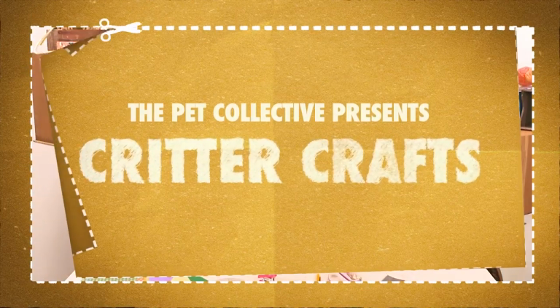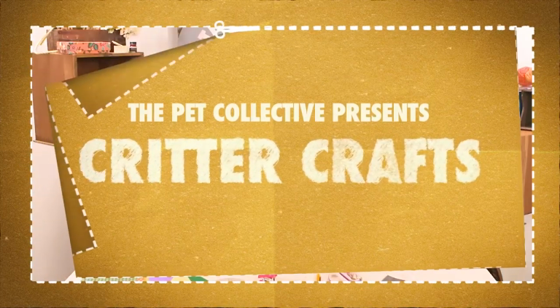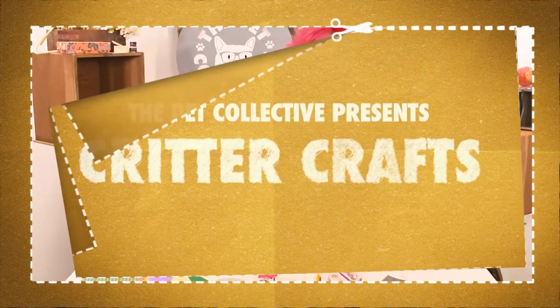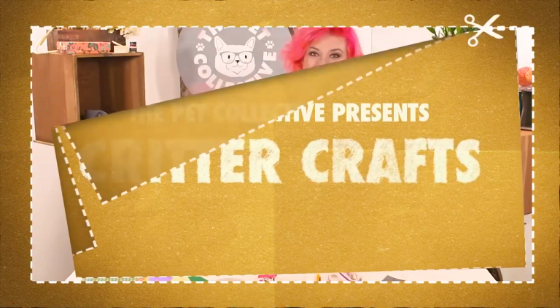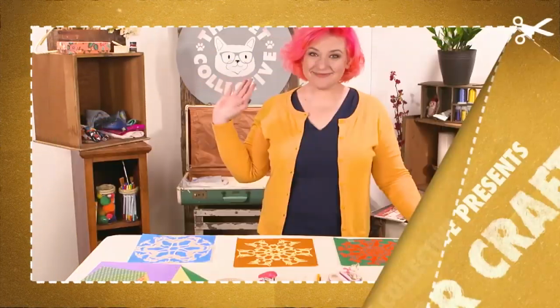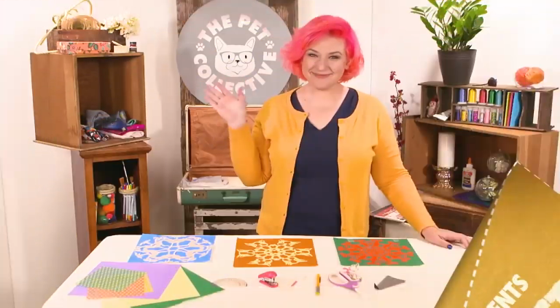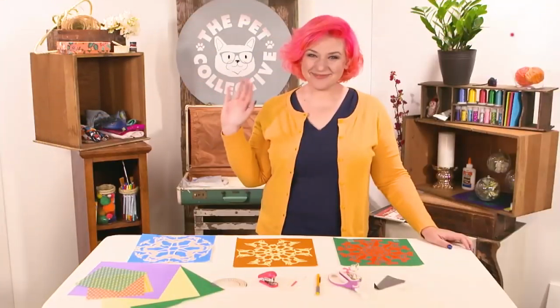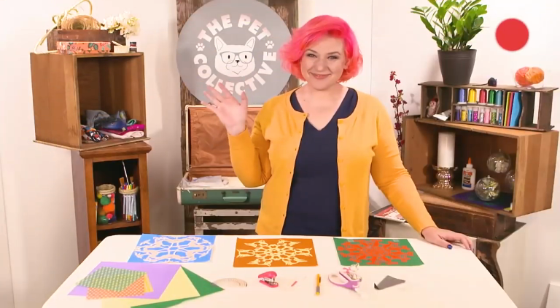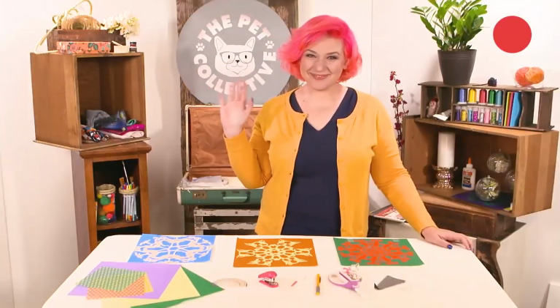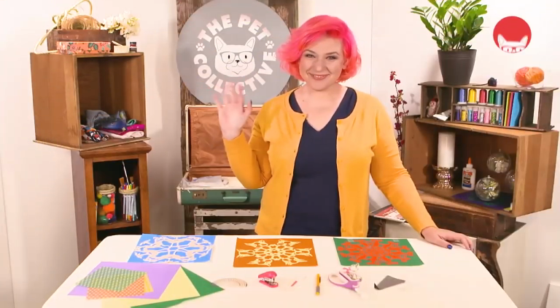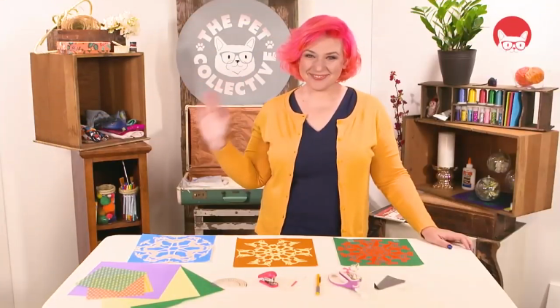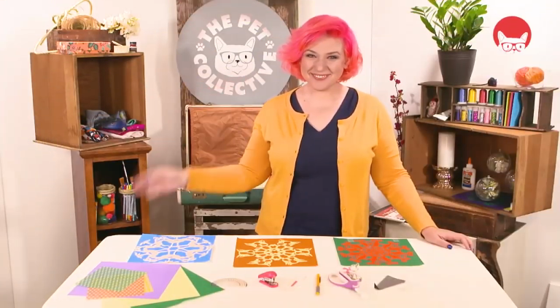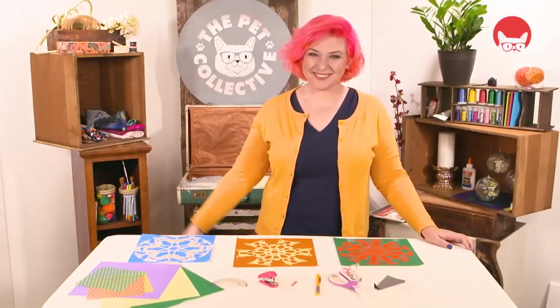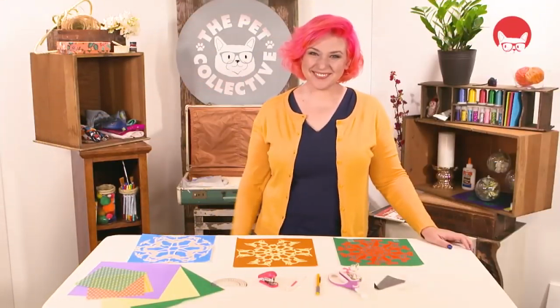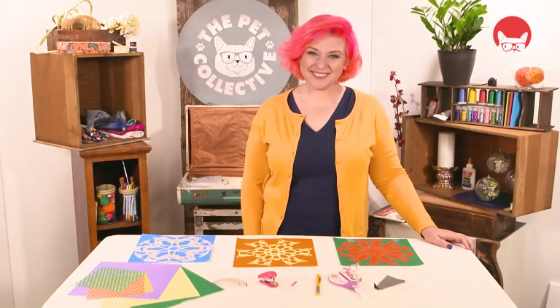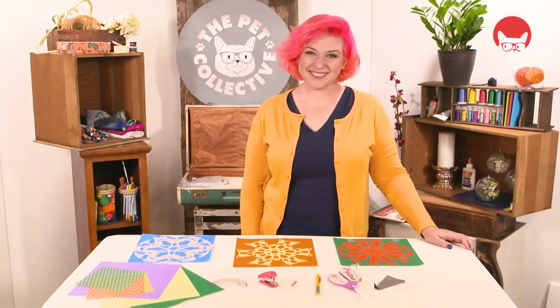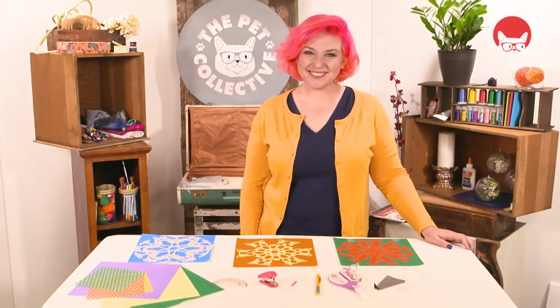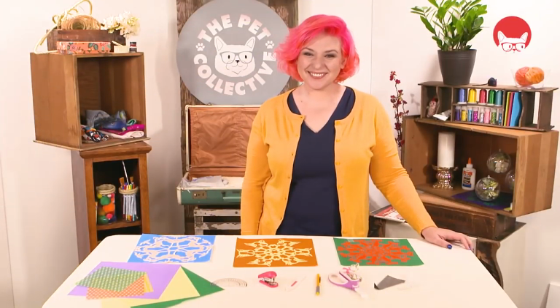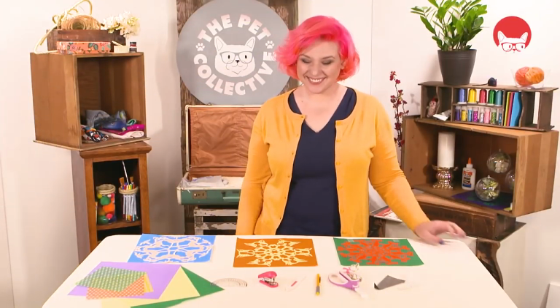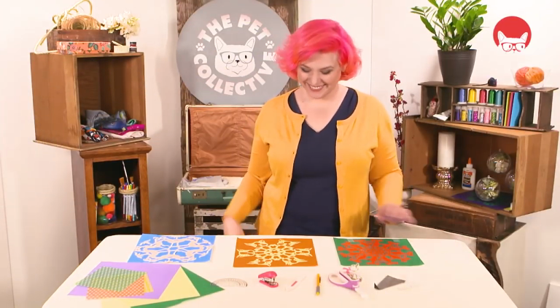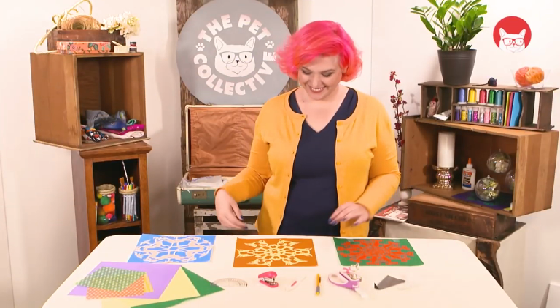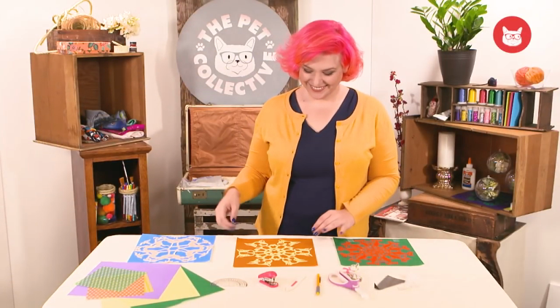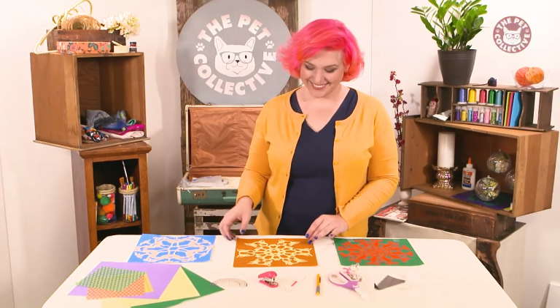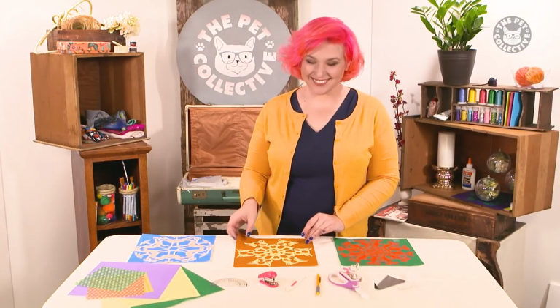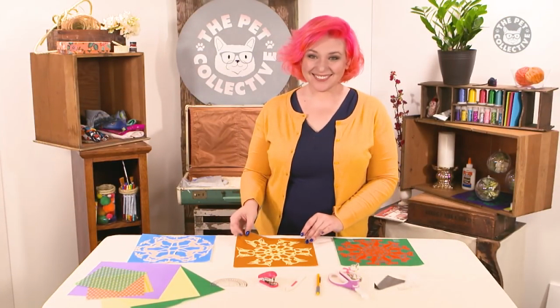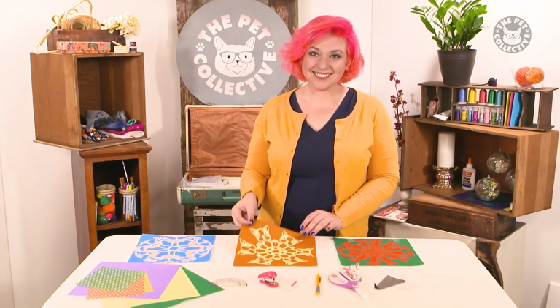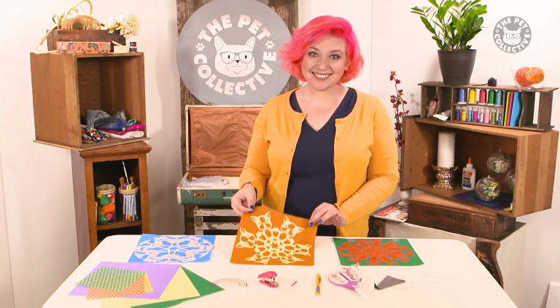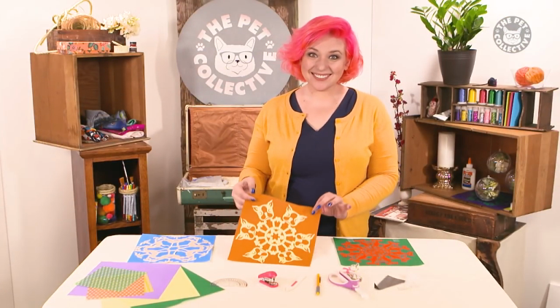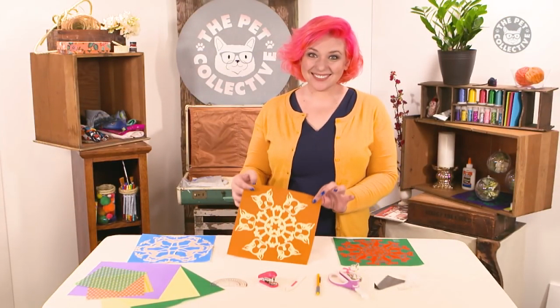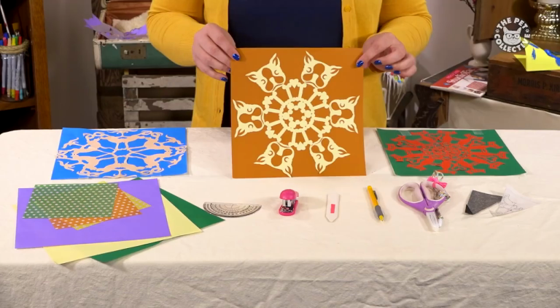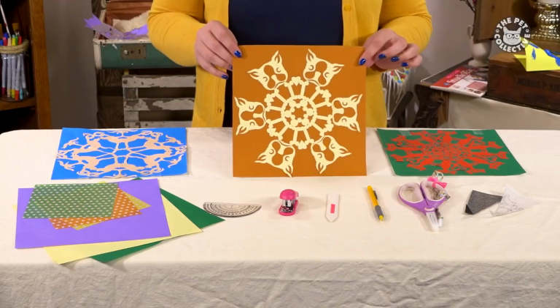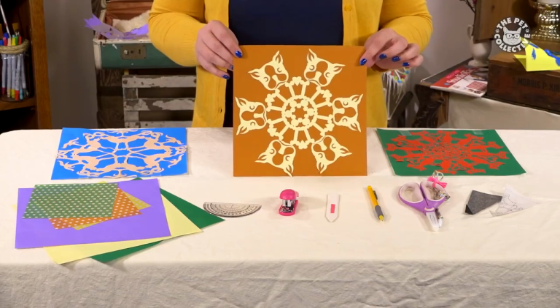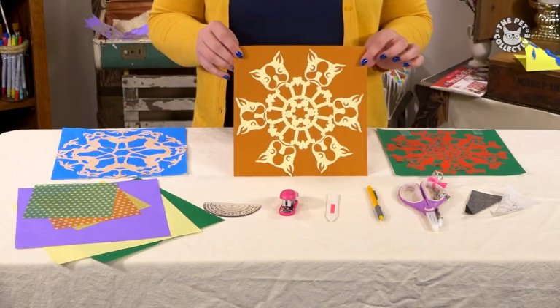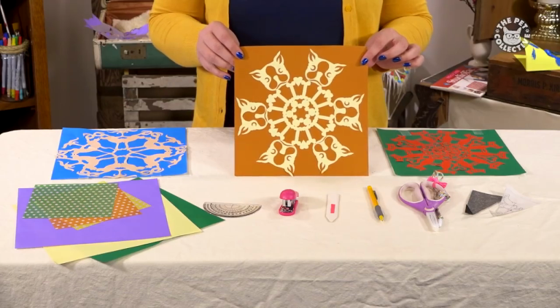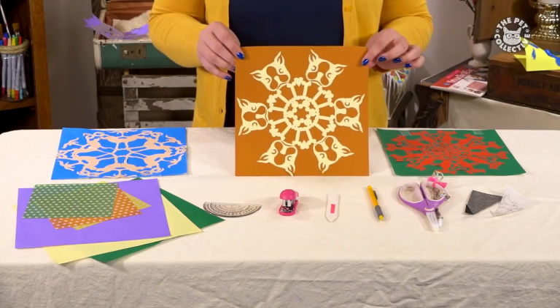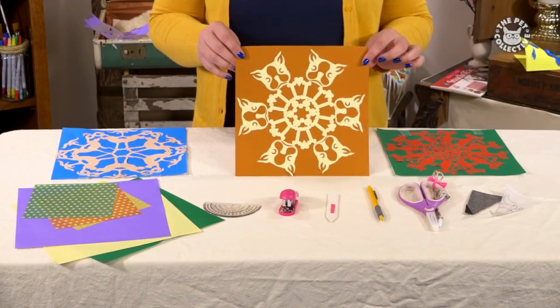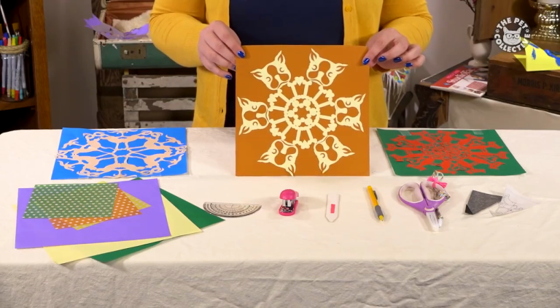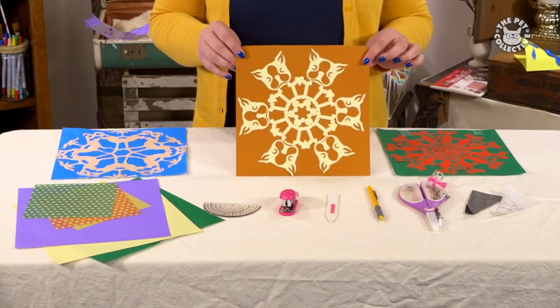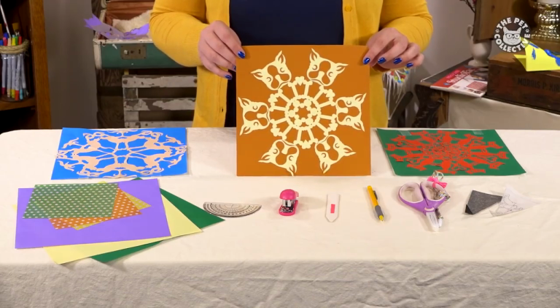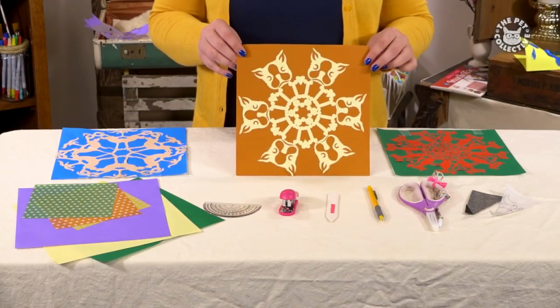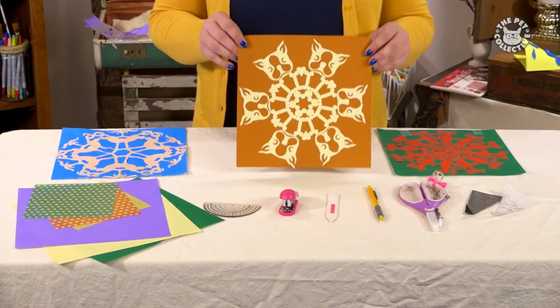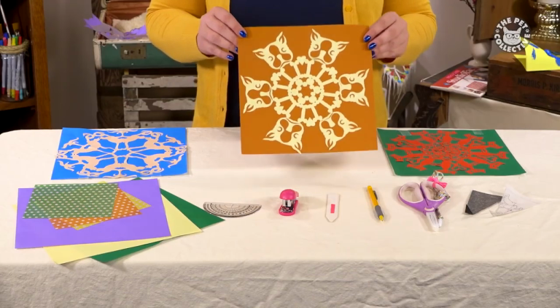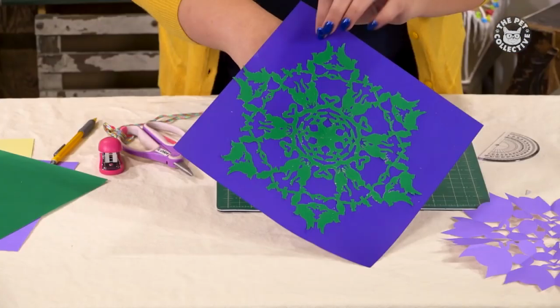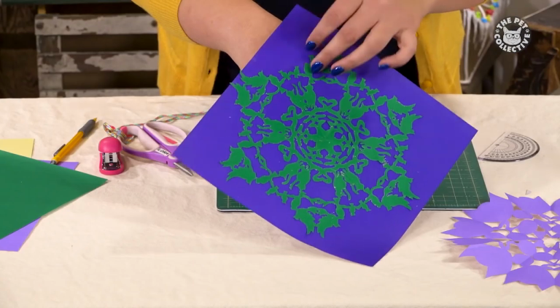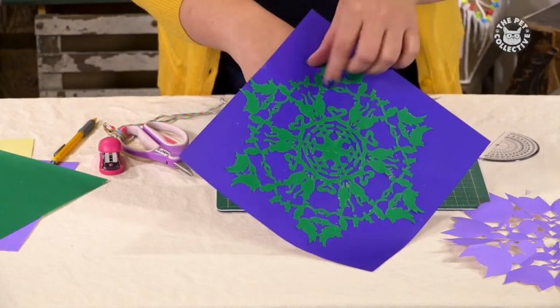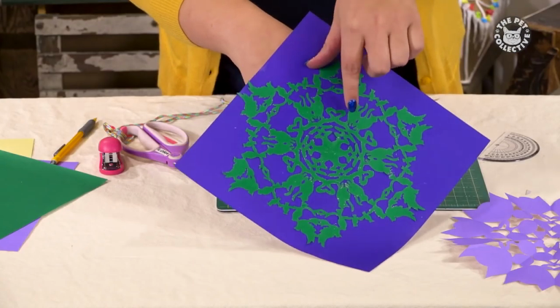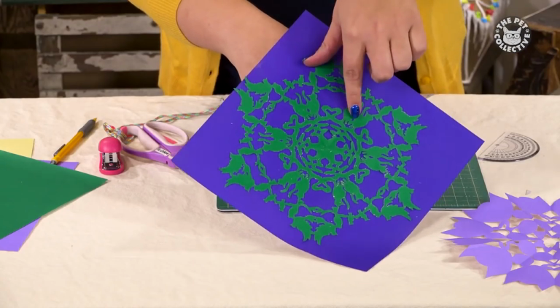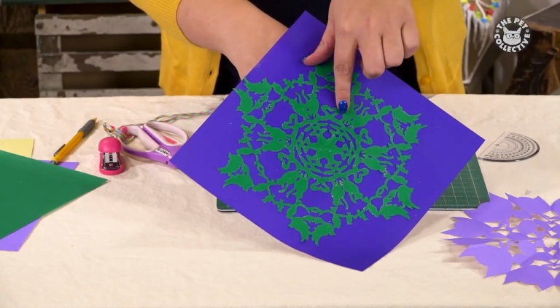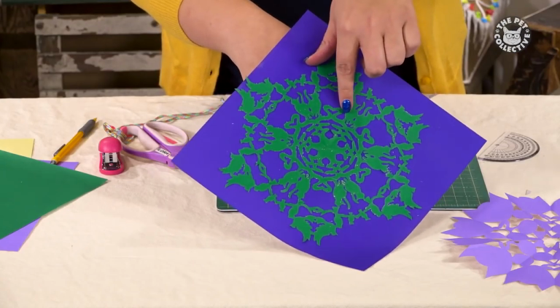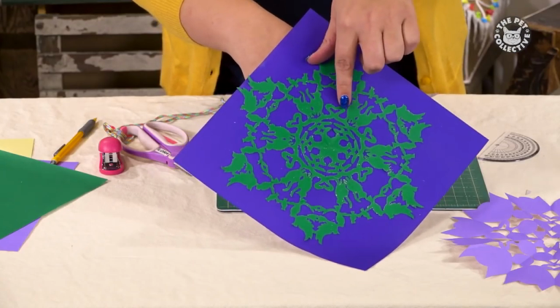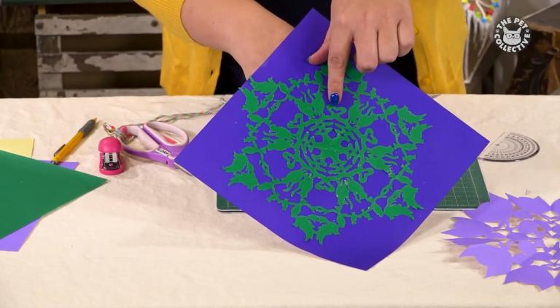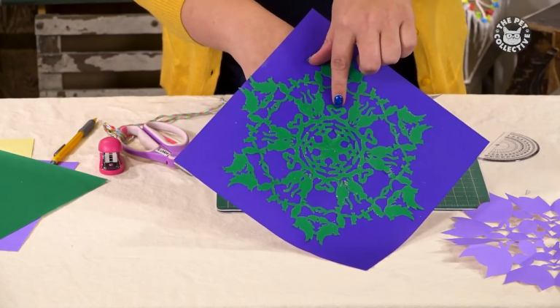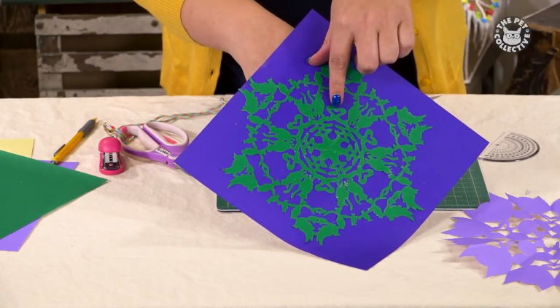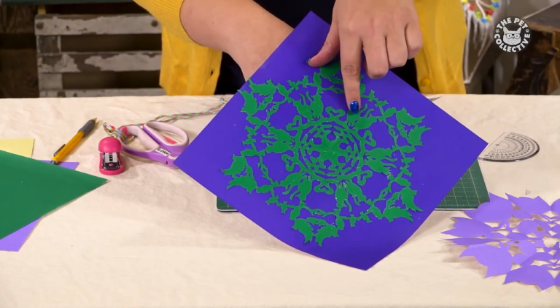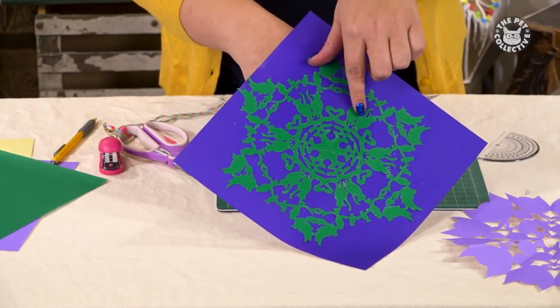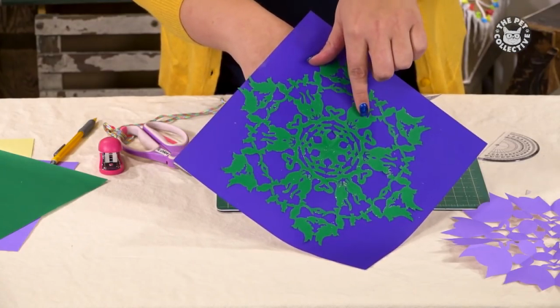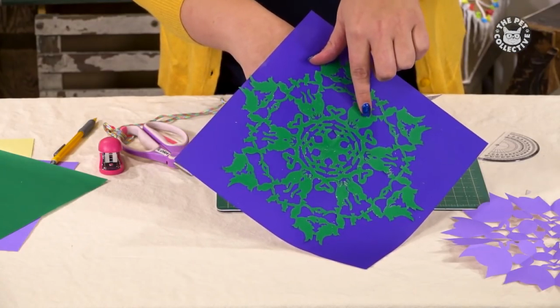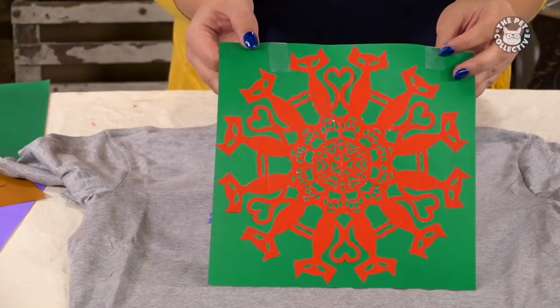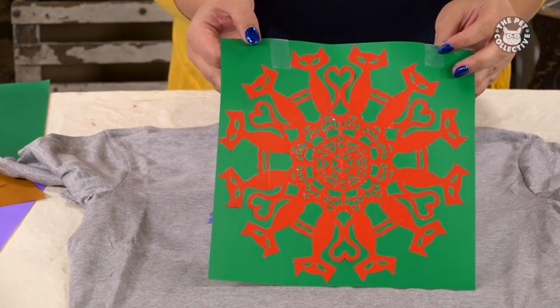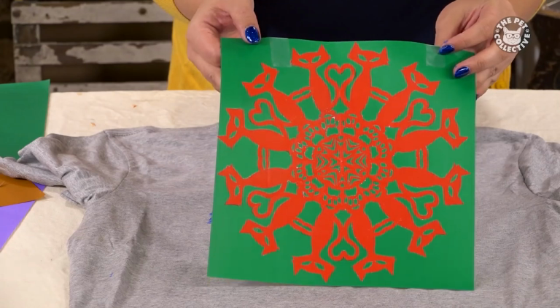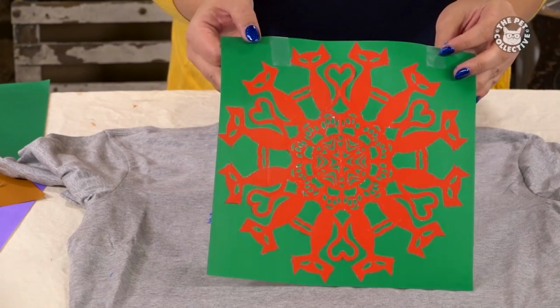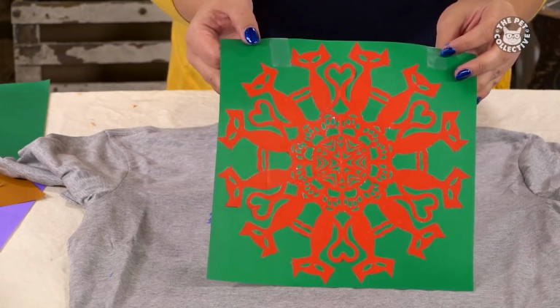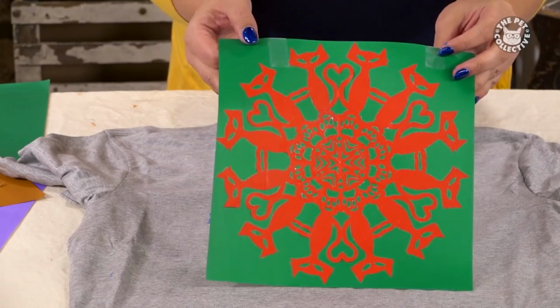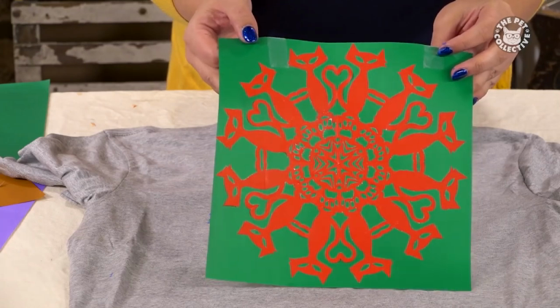Hey guys, I'm Laura and on today's episode of Critter Crafts, I'll be showing you how to make an animal-themed kirigami stencil.